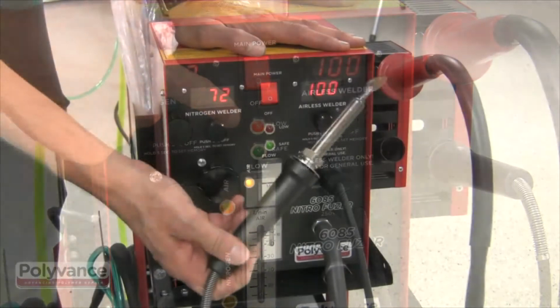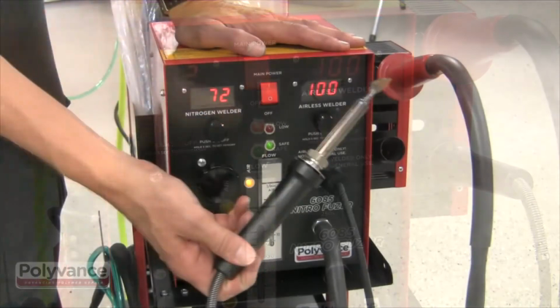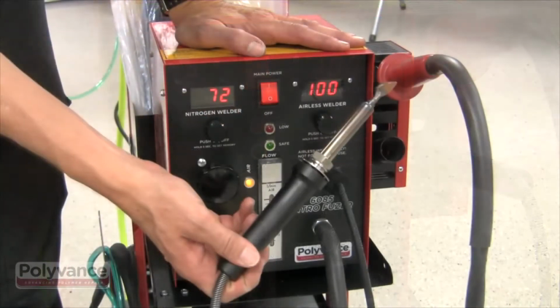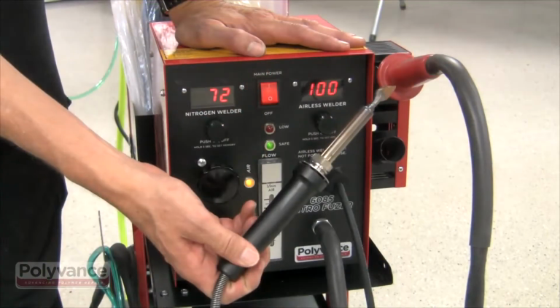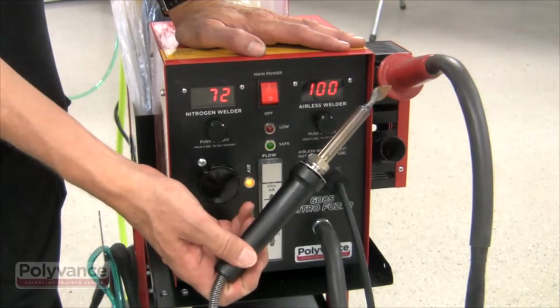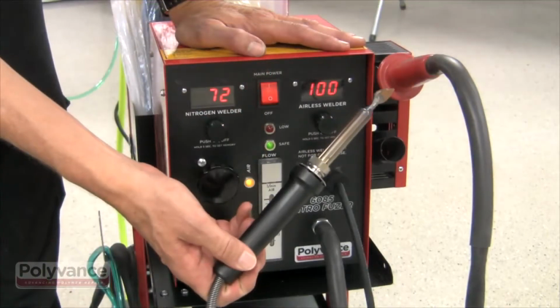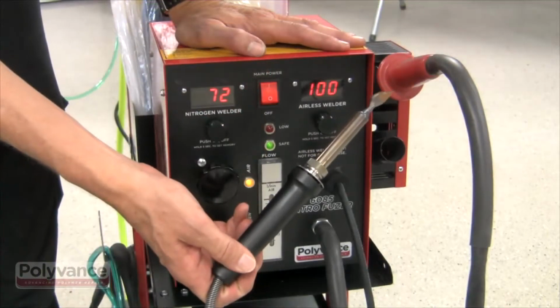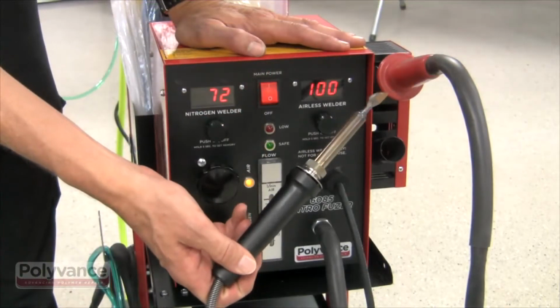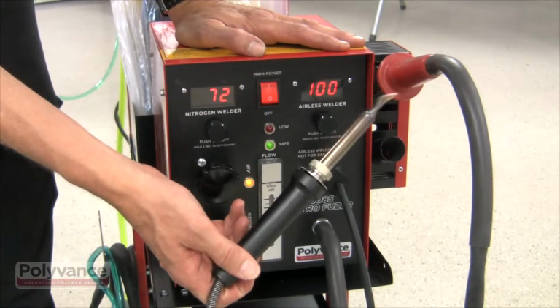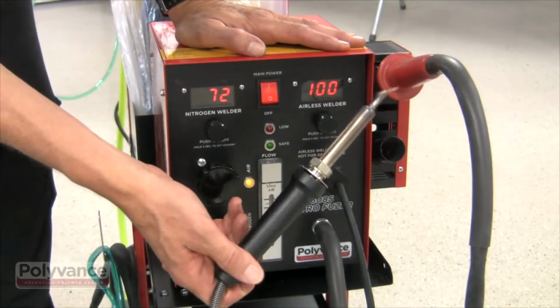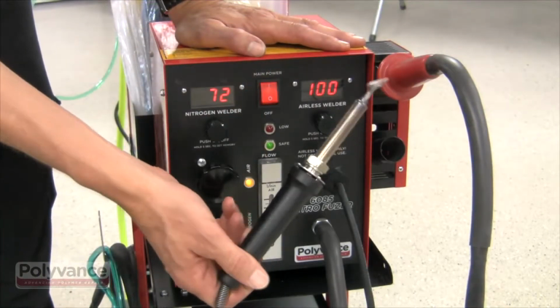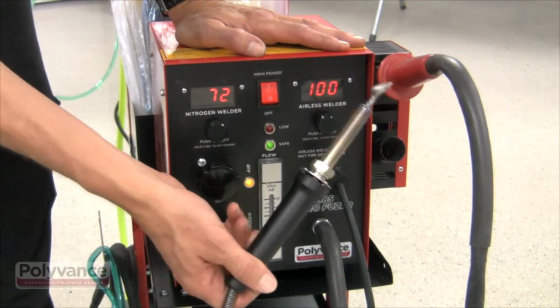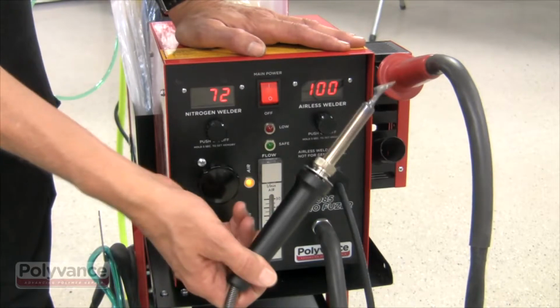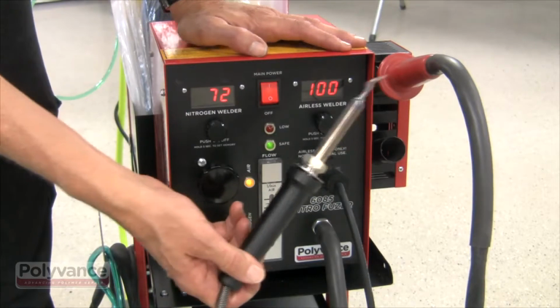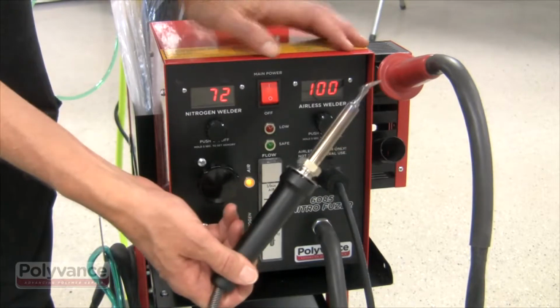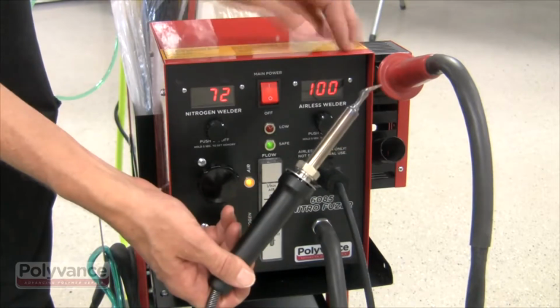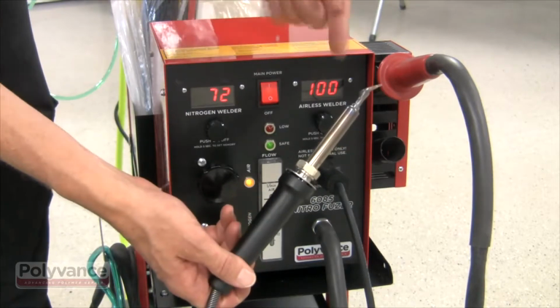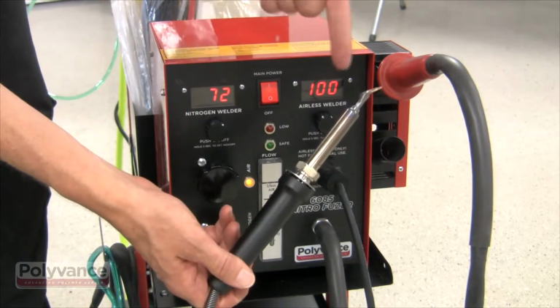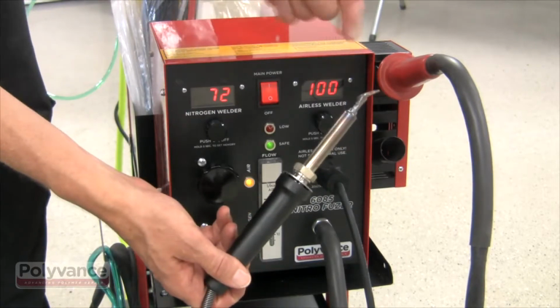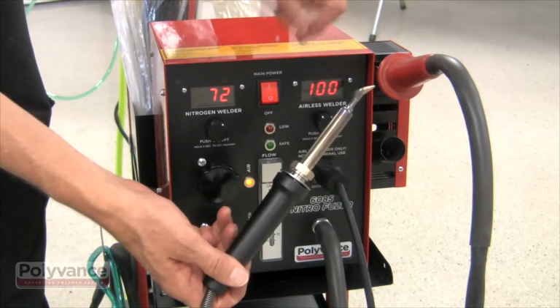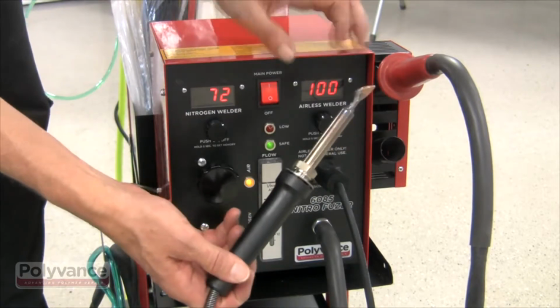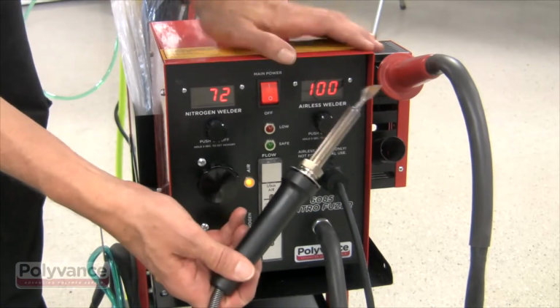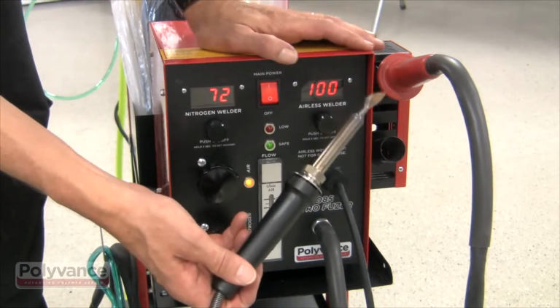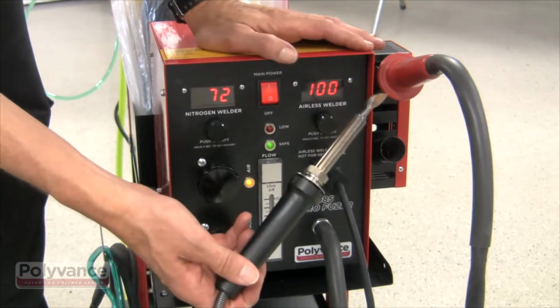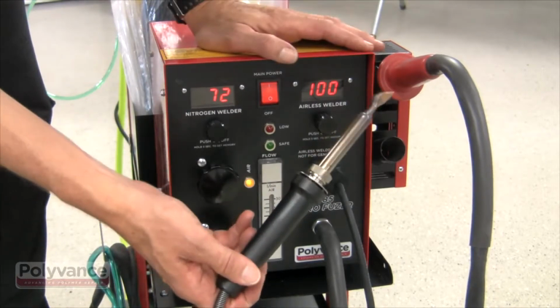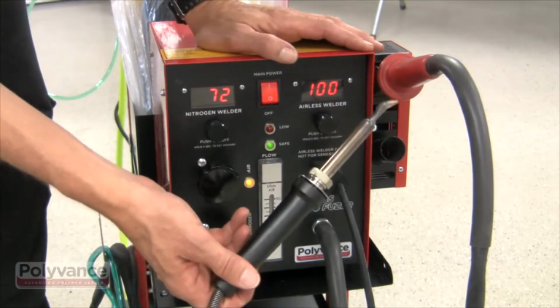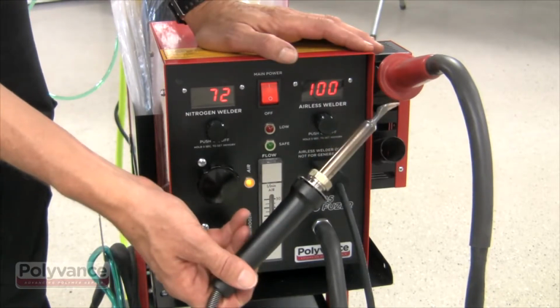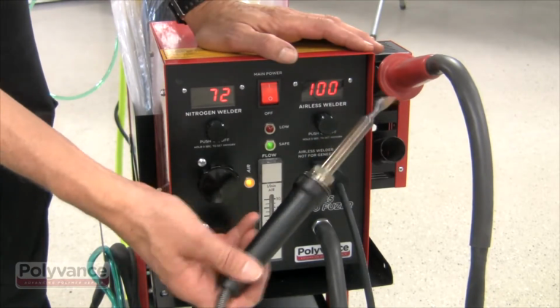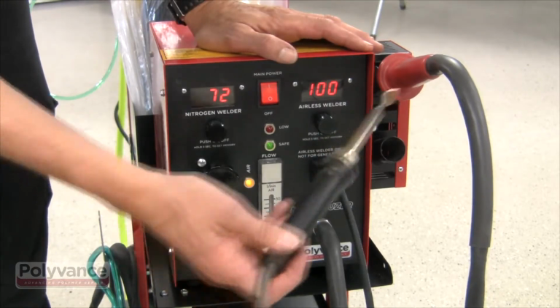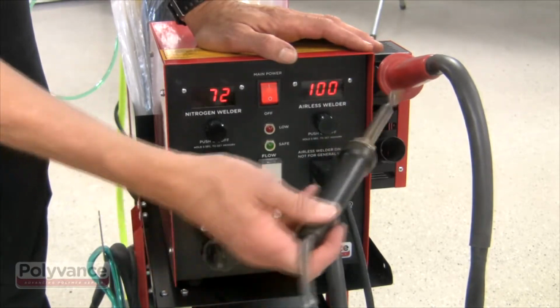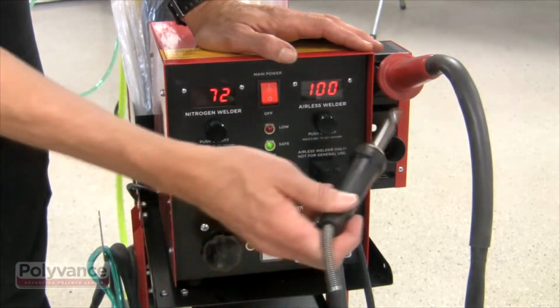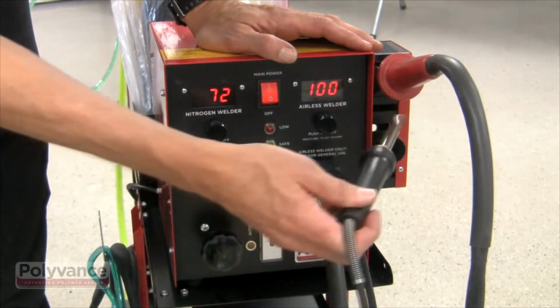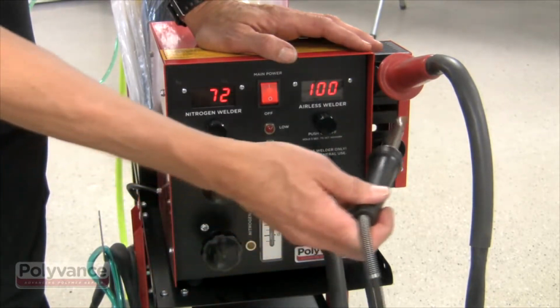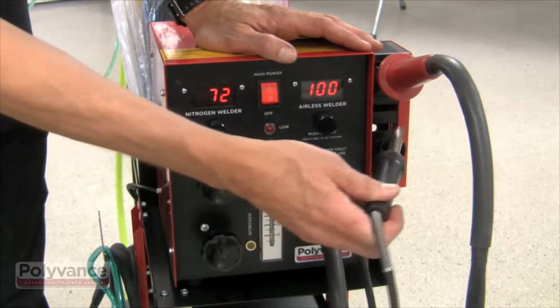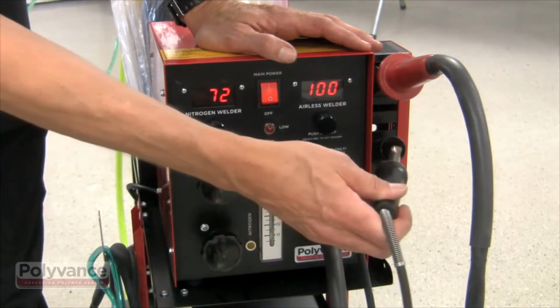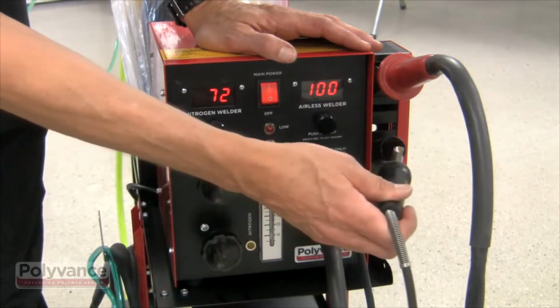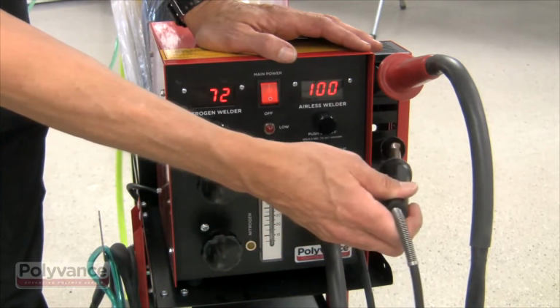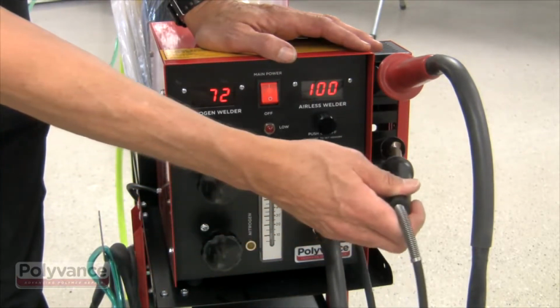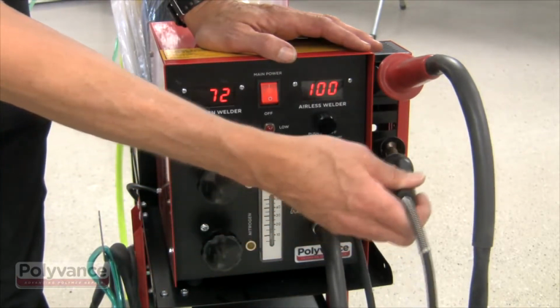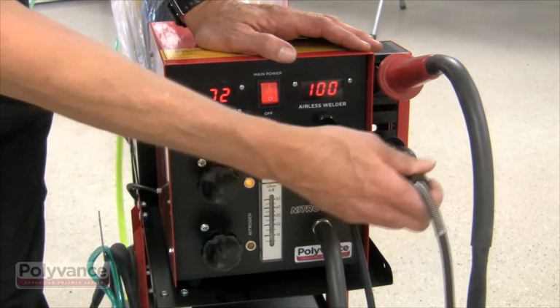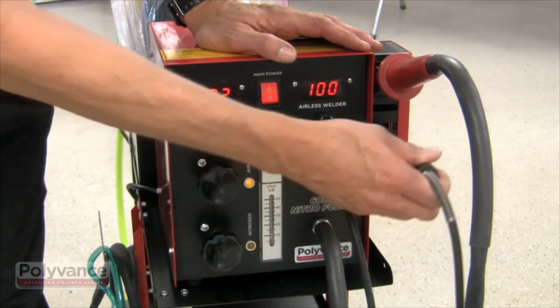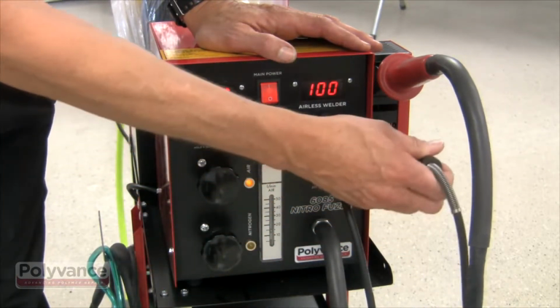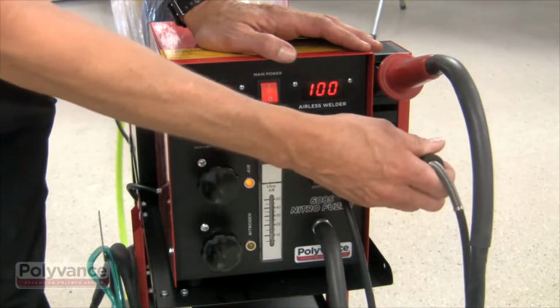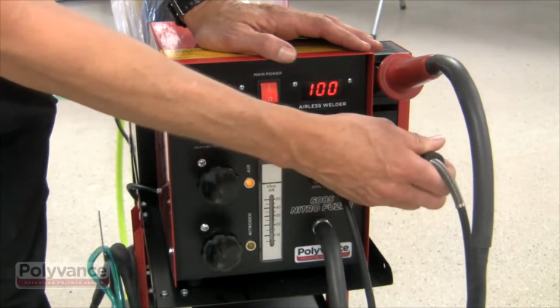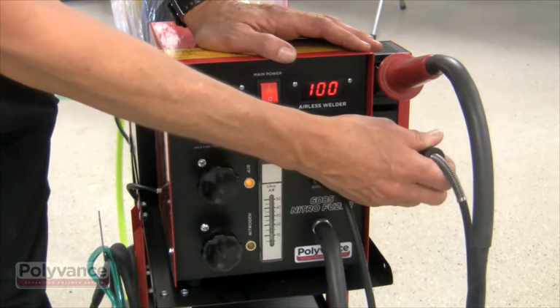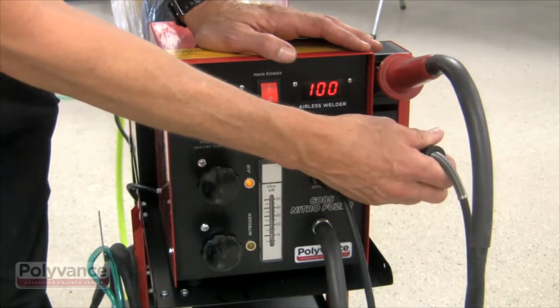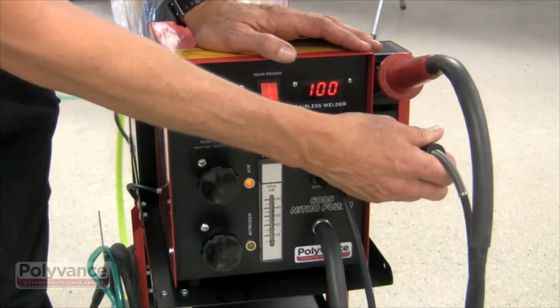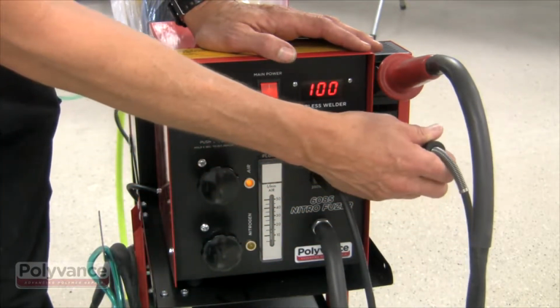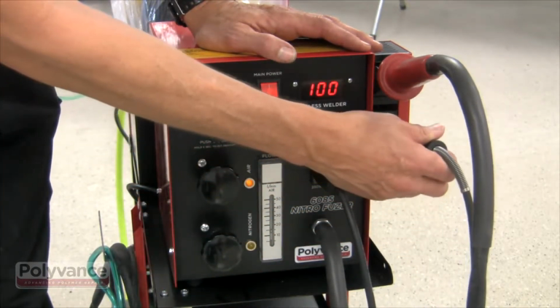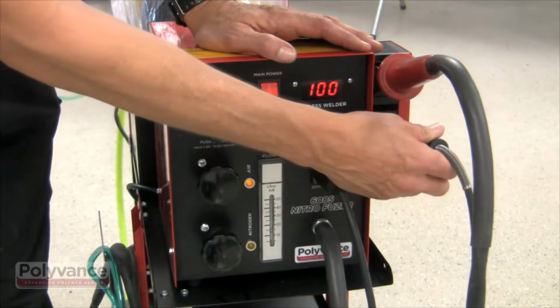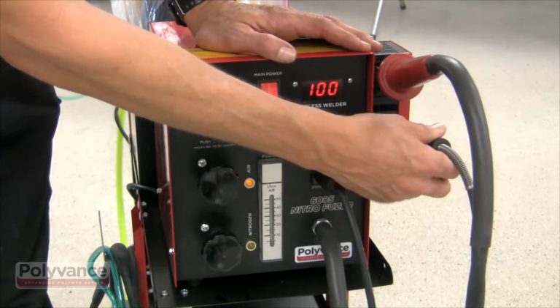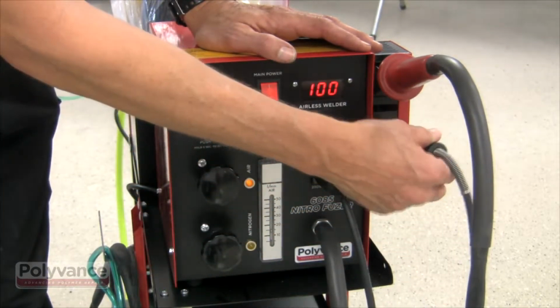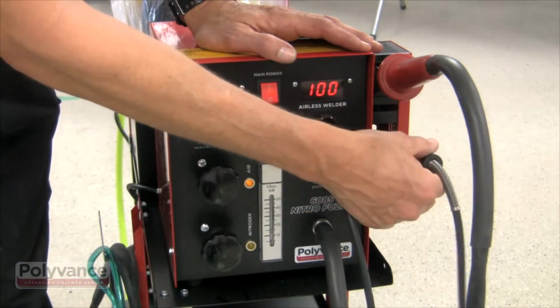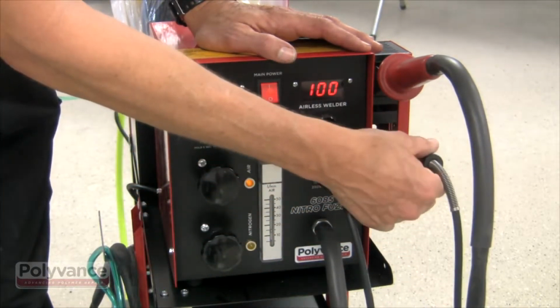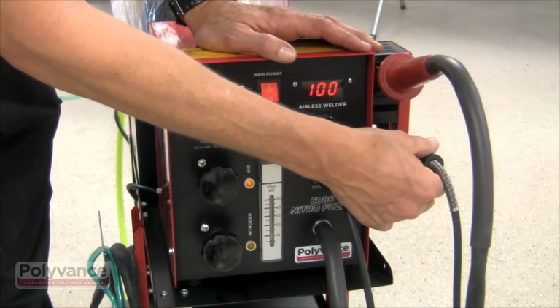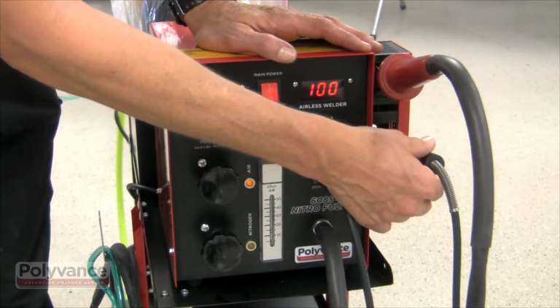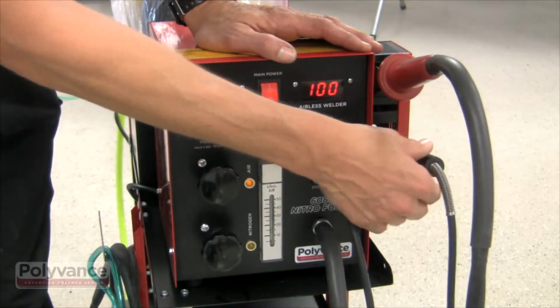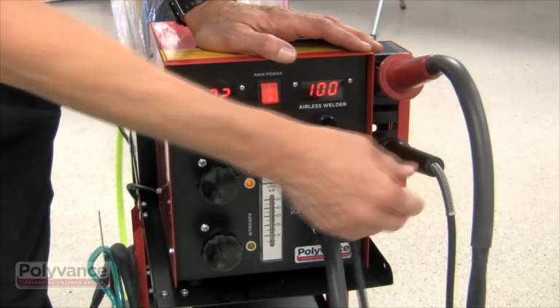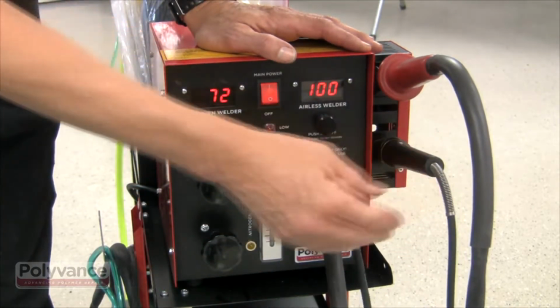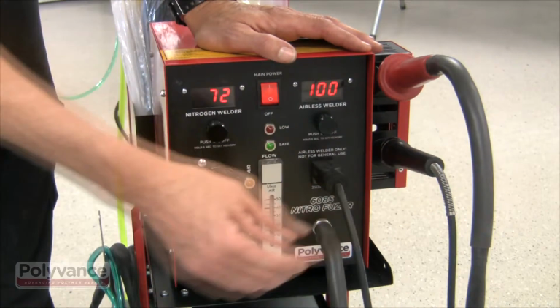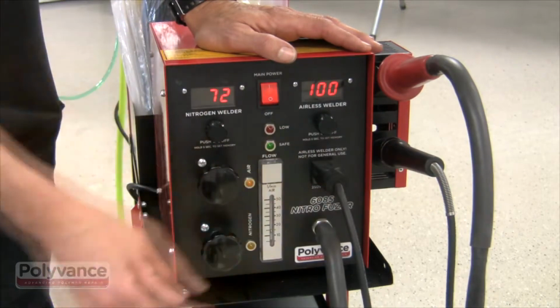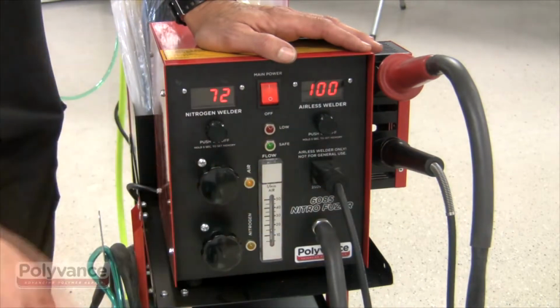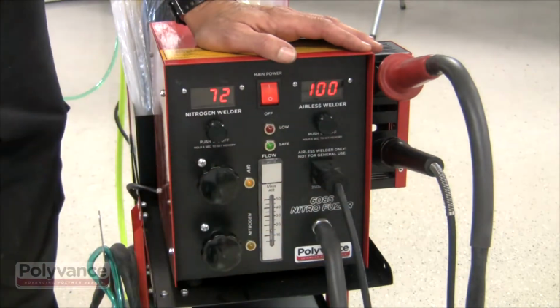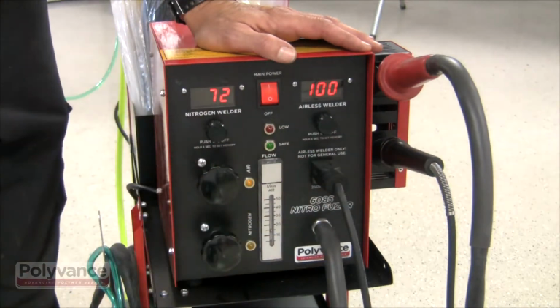And of course it's got the integrated airless plastic welder, which allows you to weld the thermoset urethanes, or the yellow plastic.